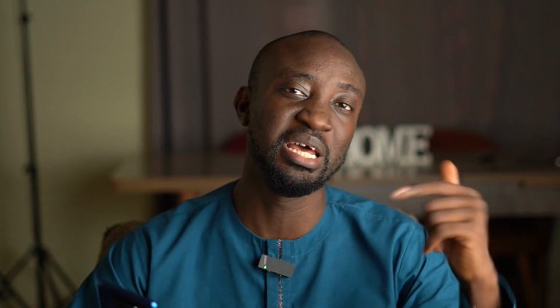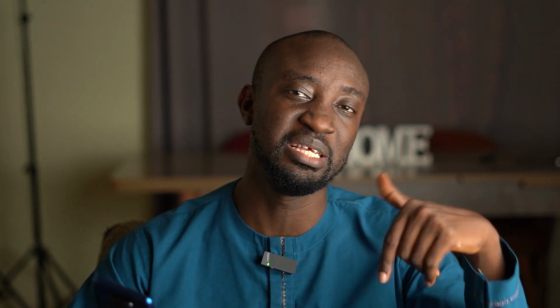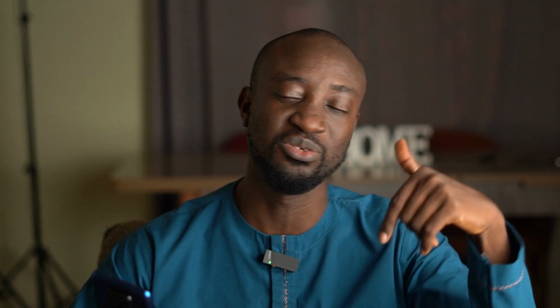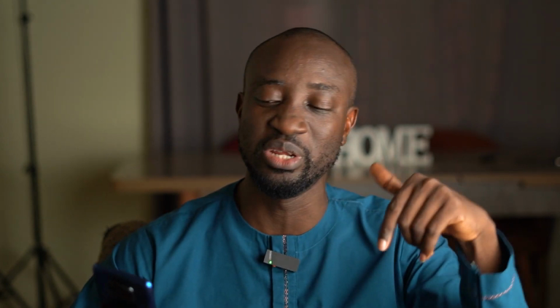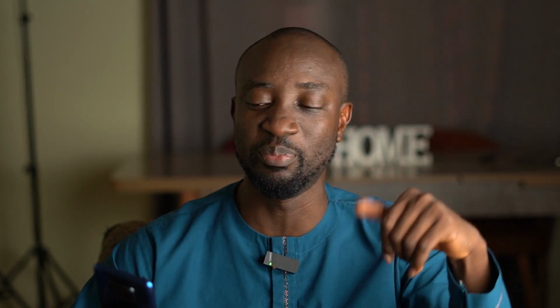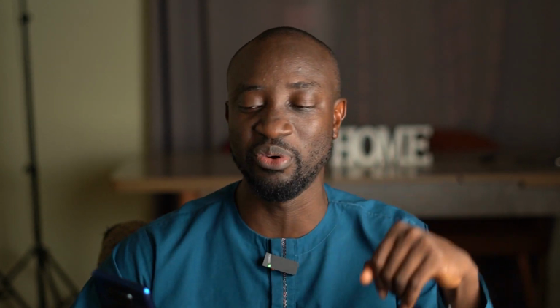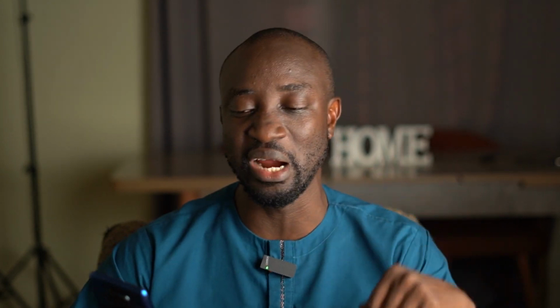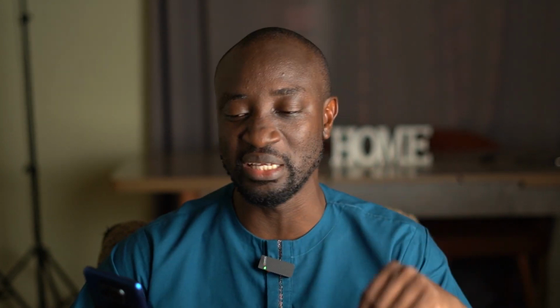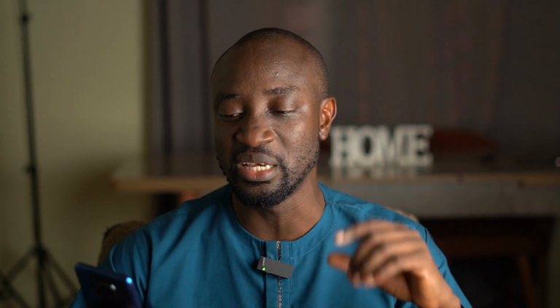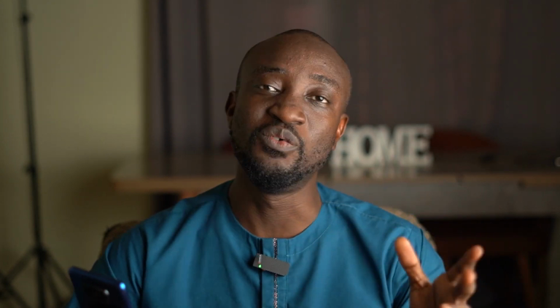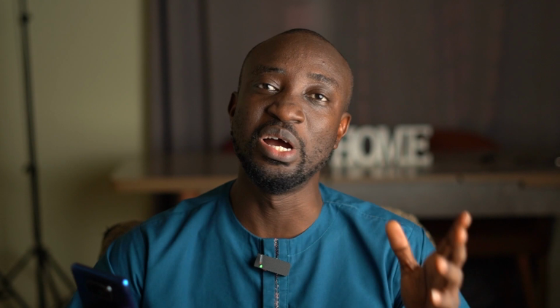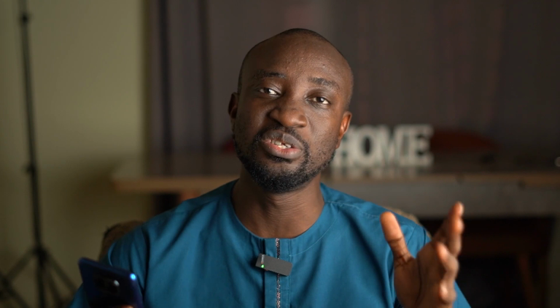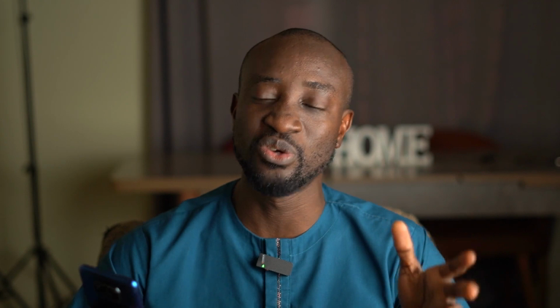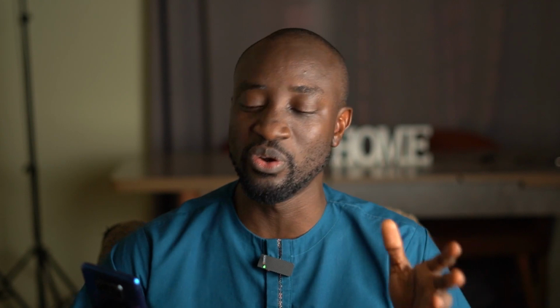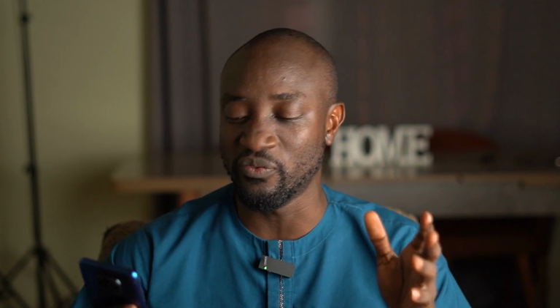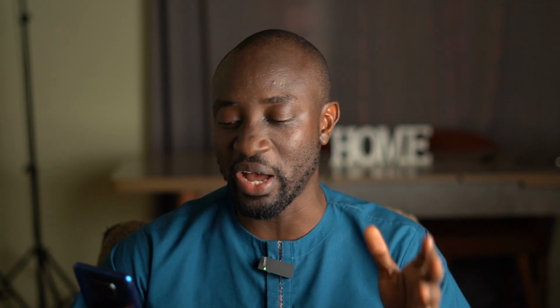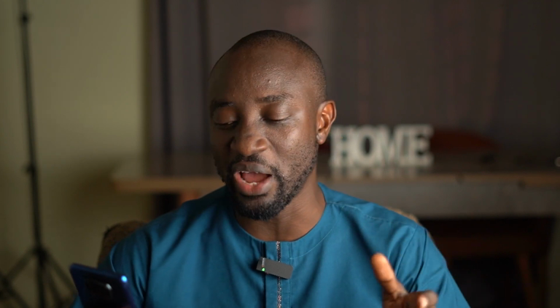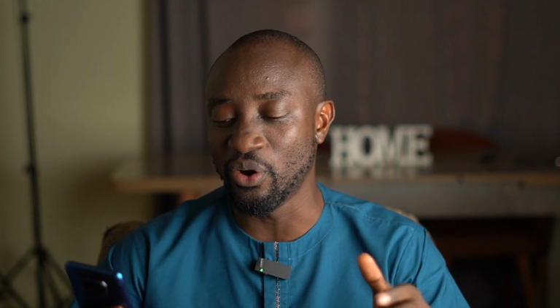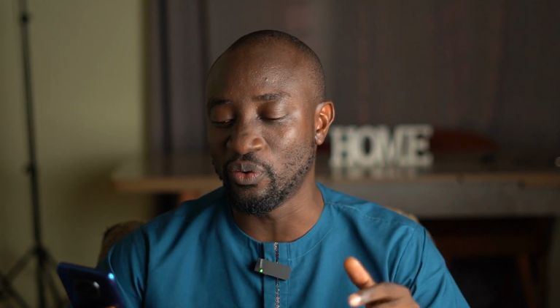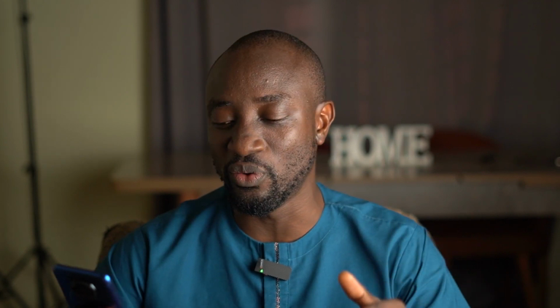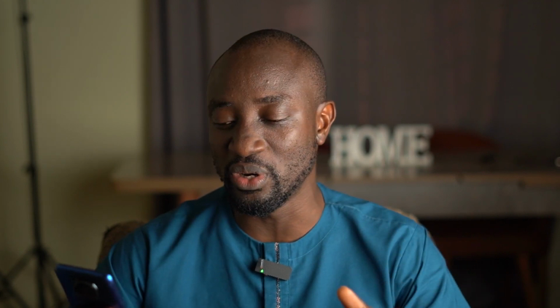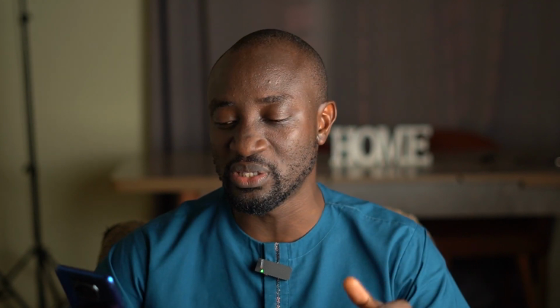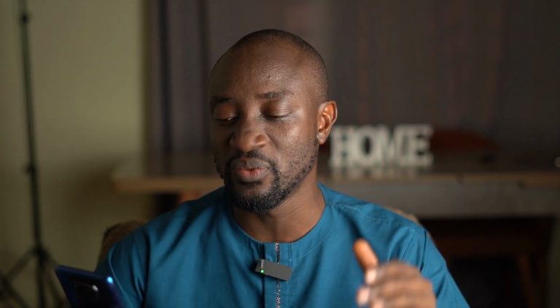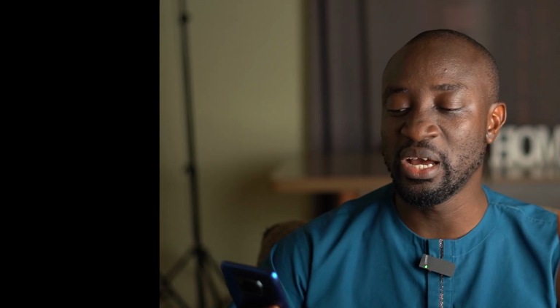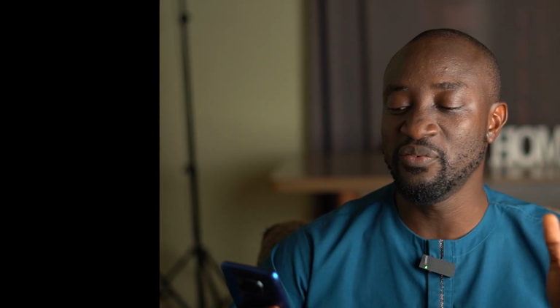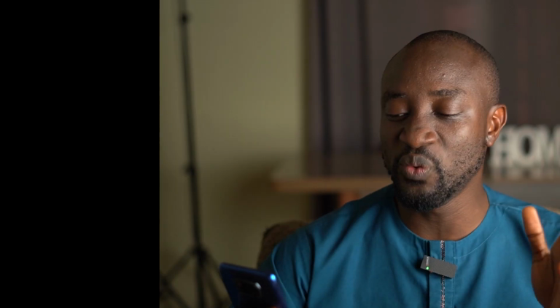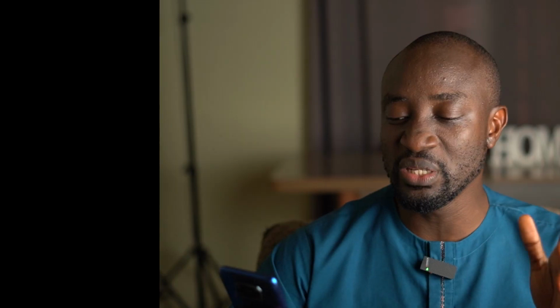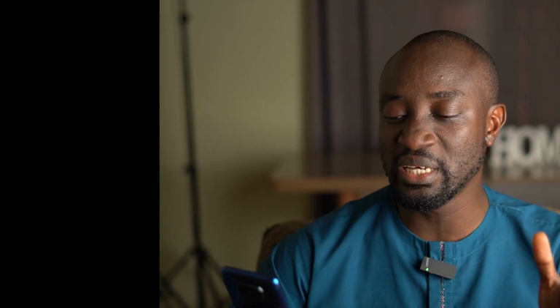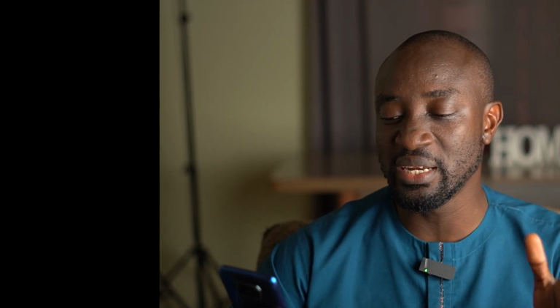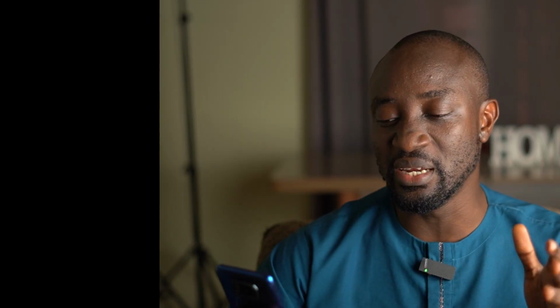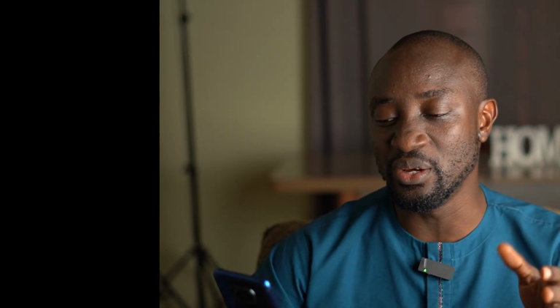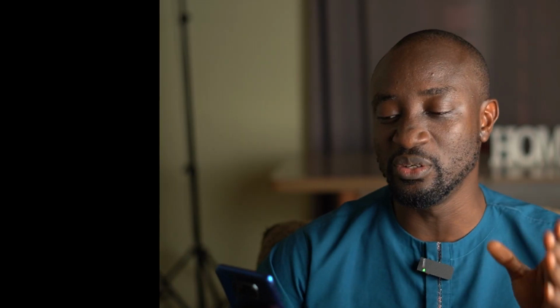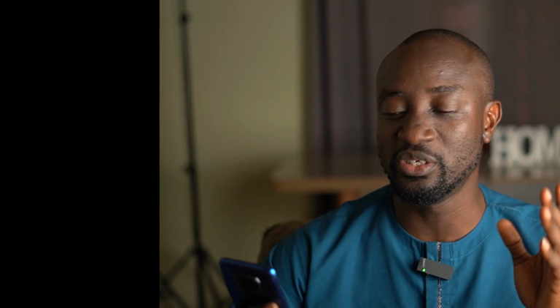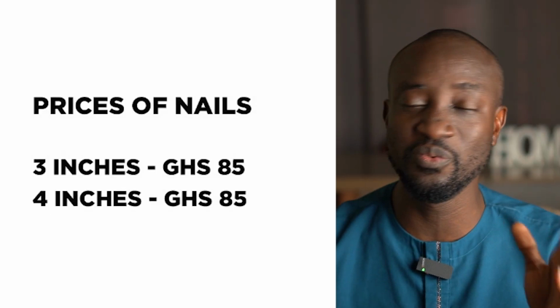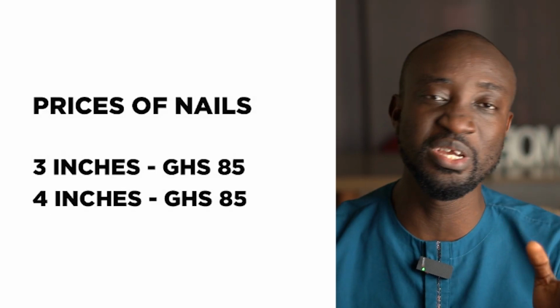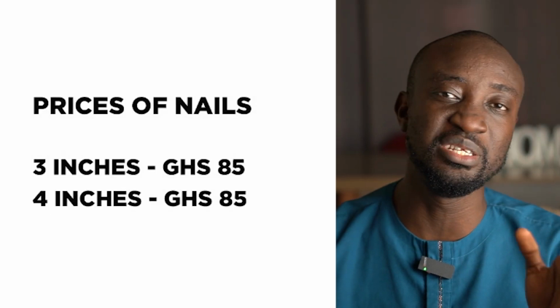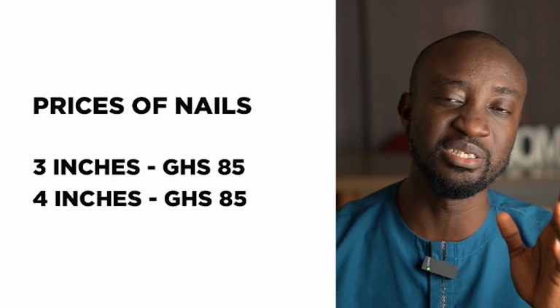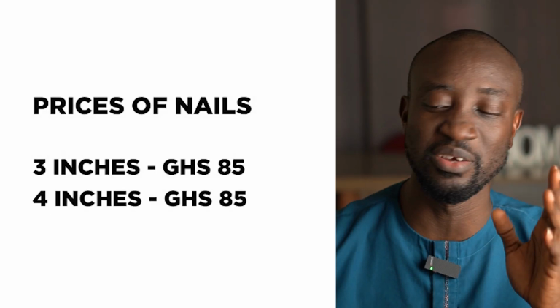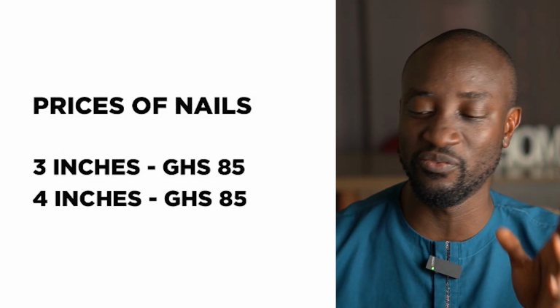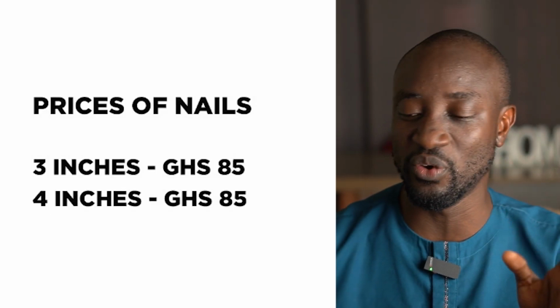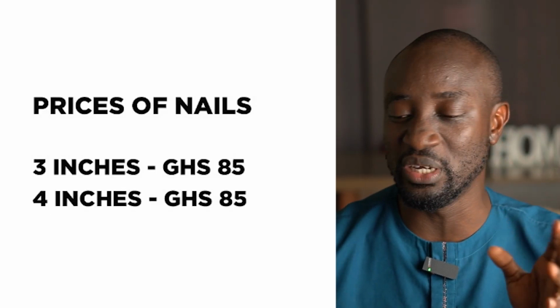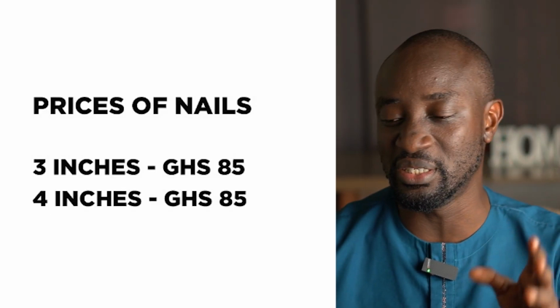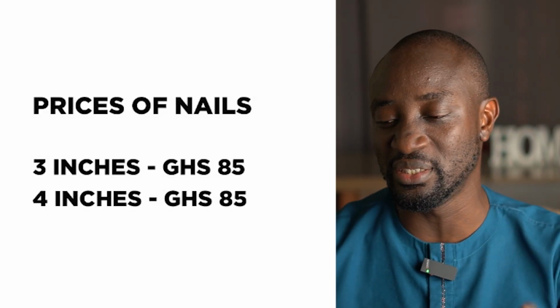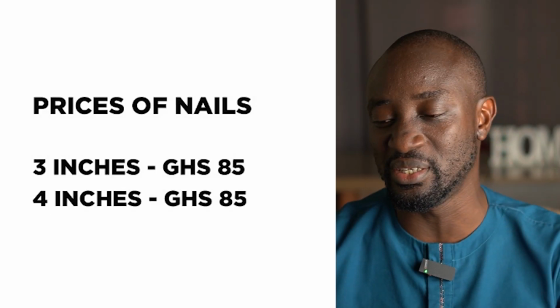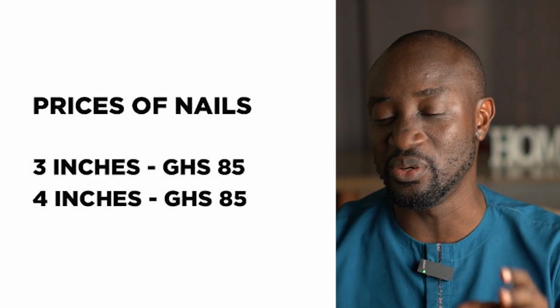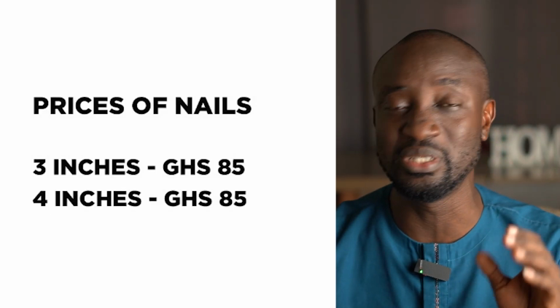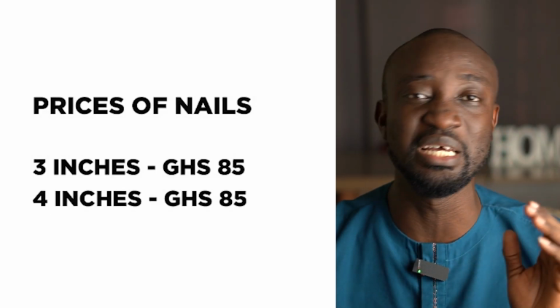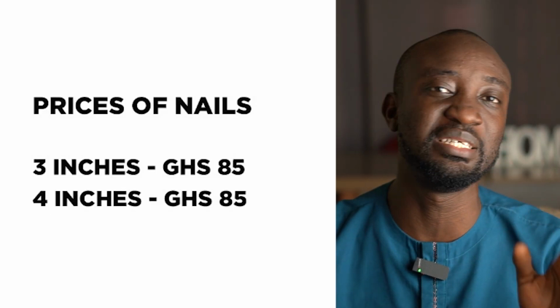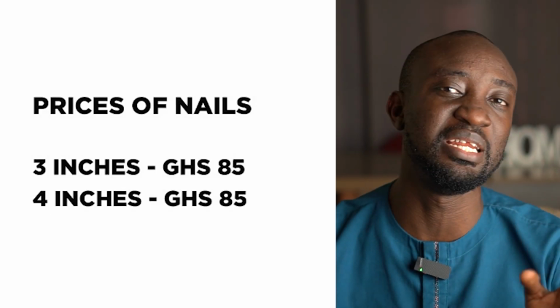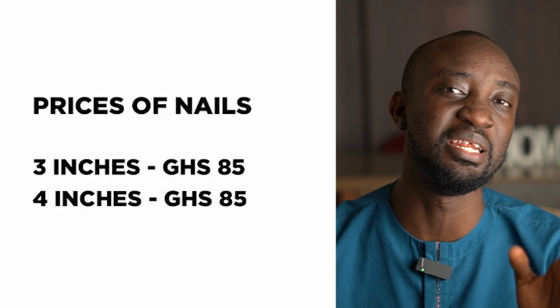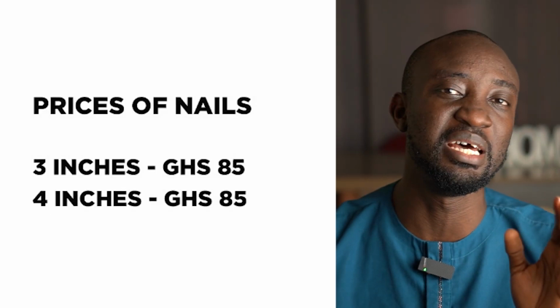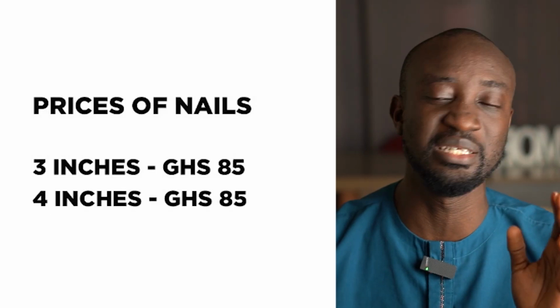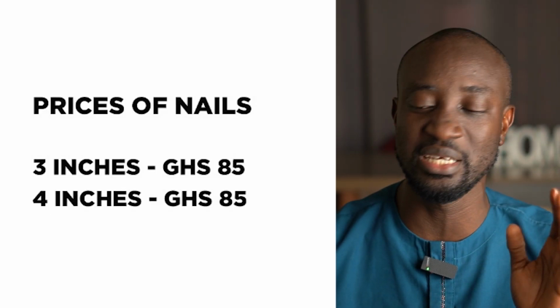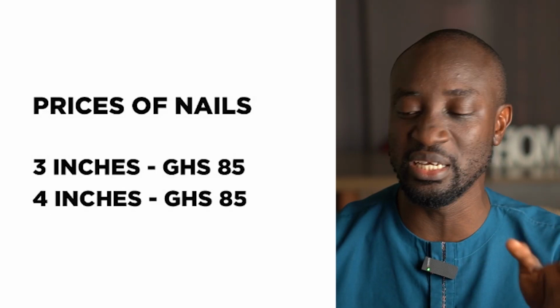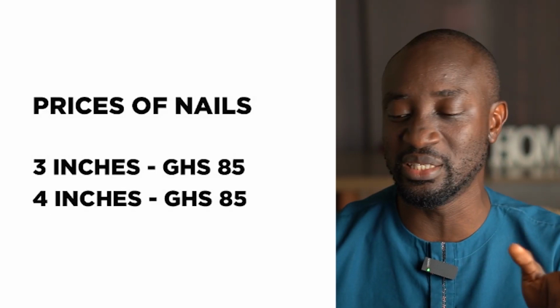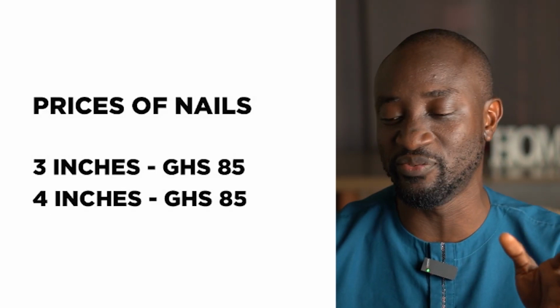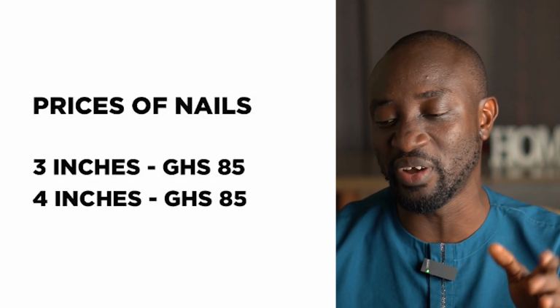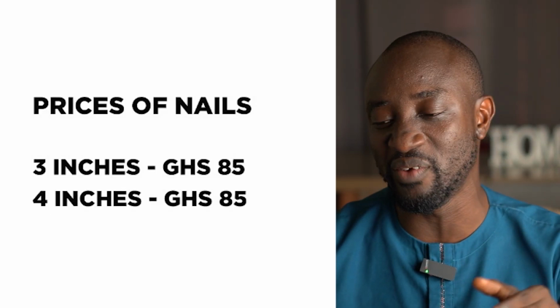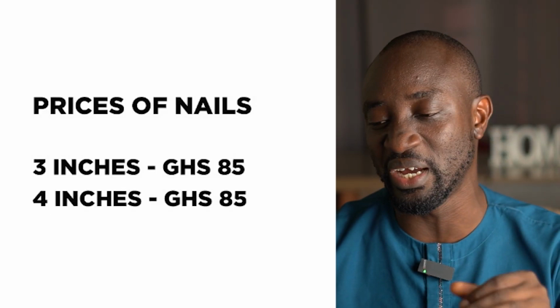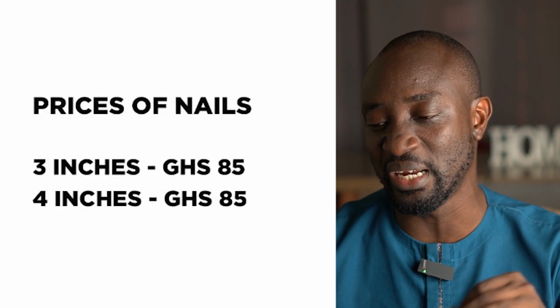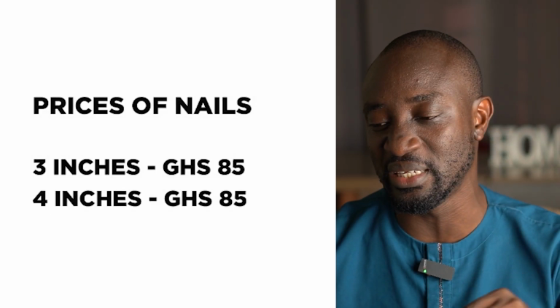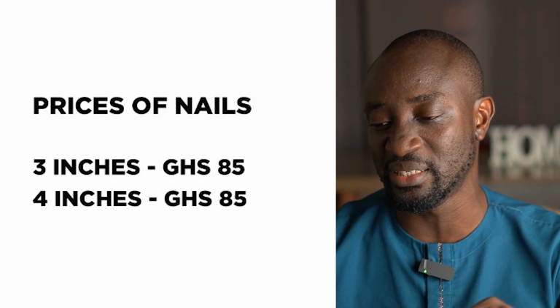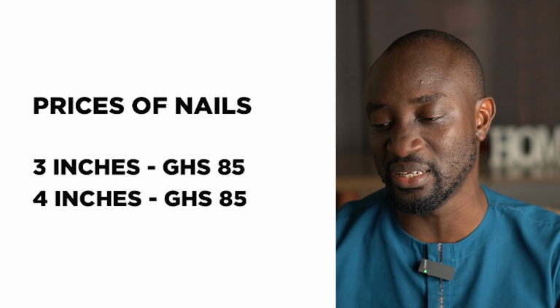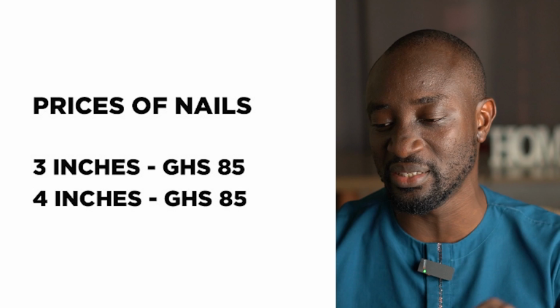Let us know the price for a ton of iron rods in your area. If you wanted nails, 3-inch and 4-inch nails are selling at 85 Ghana CDs.